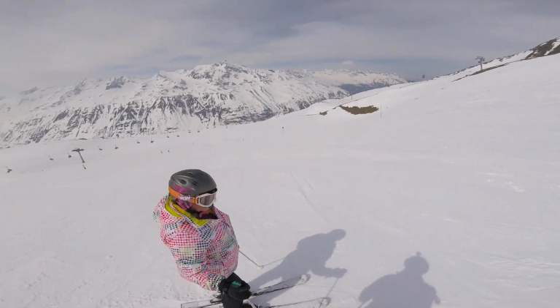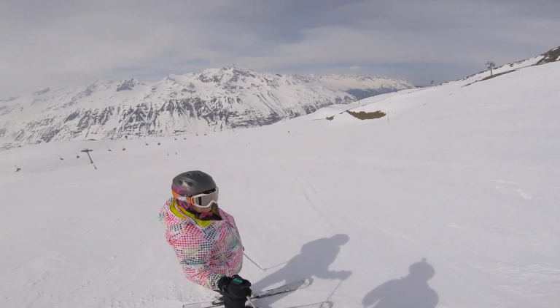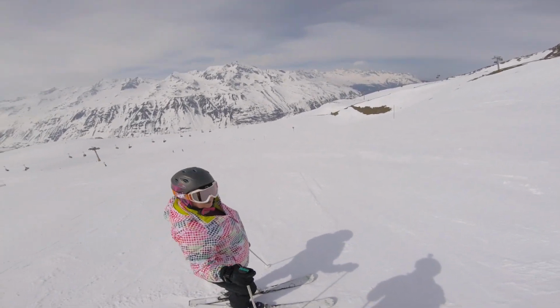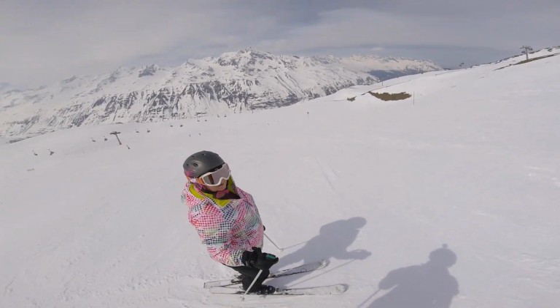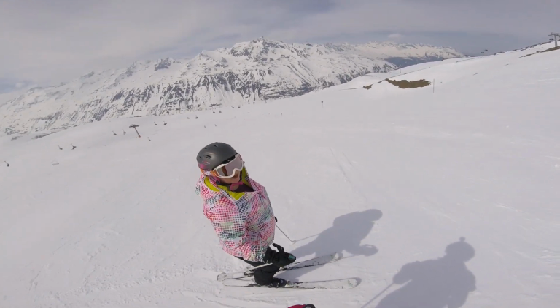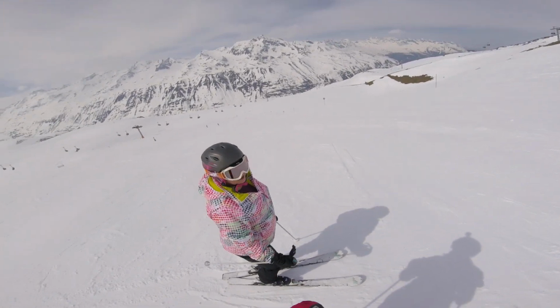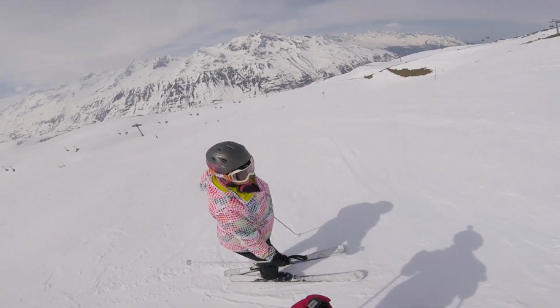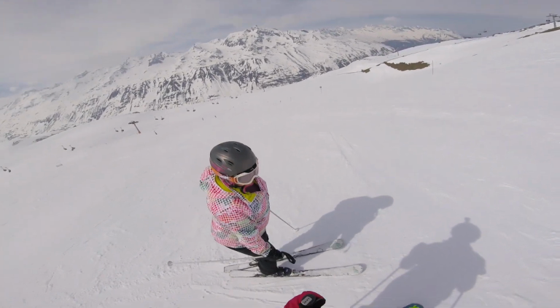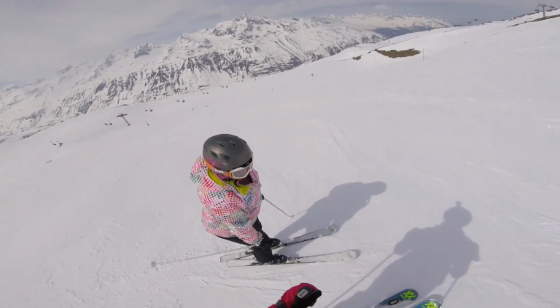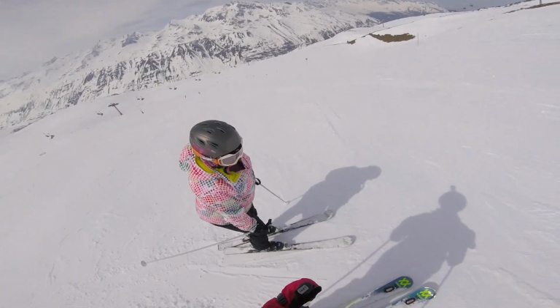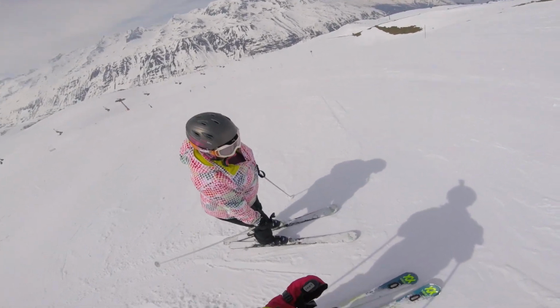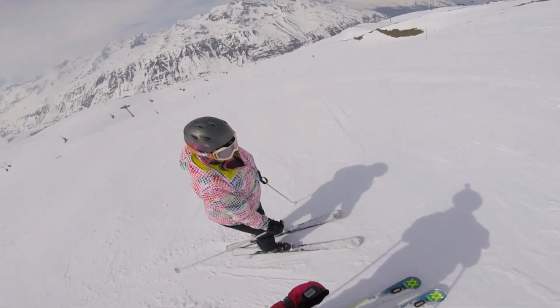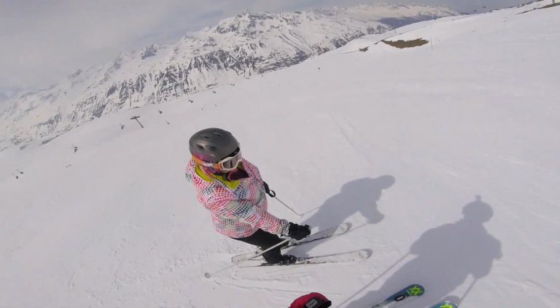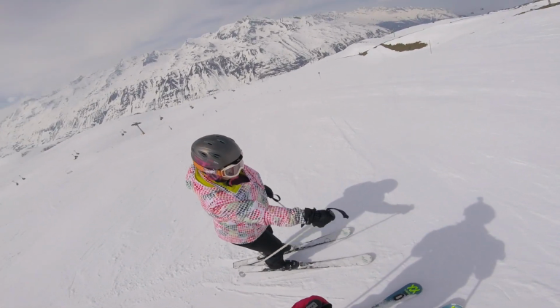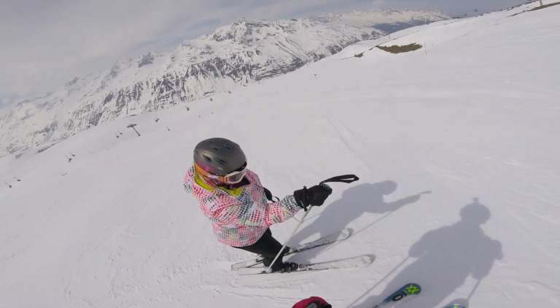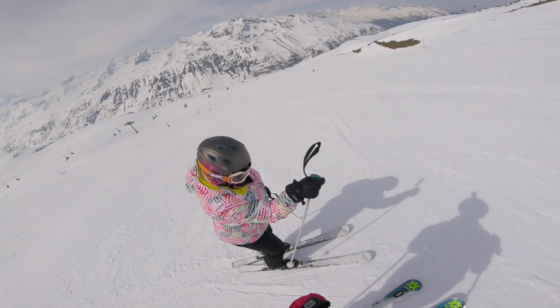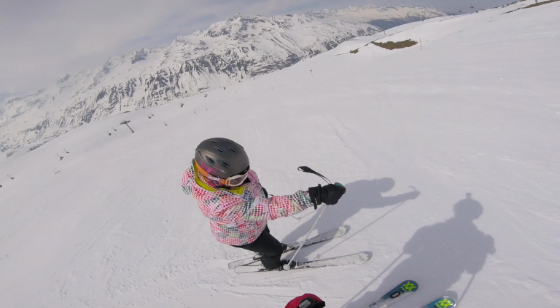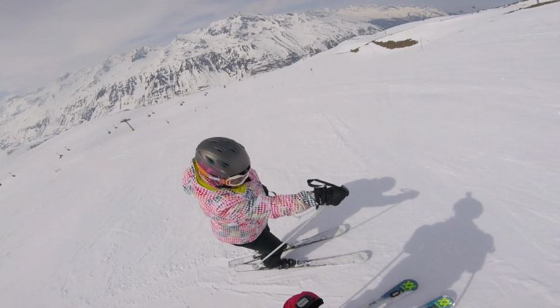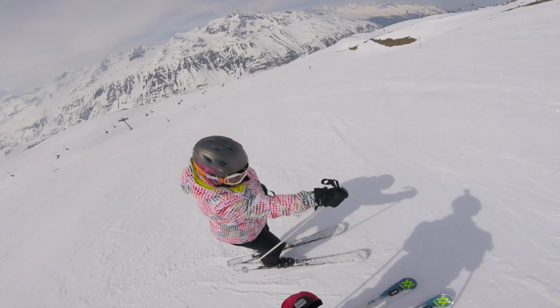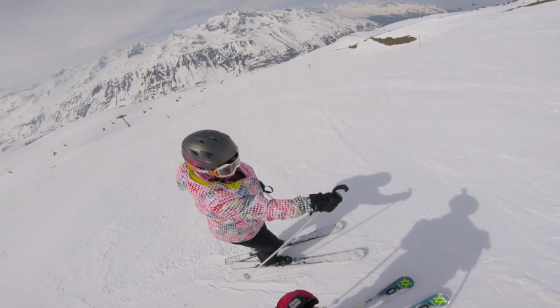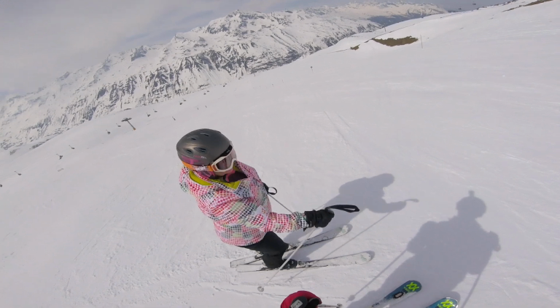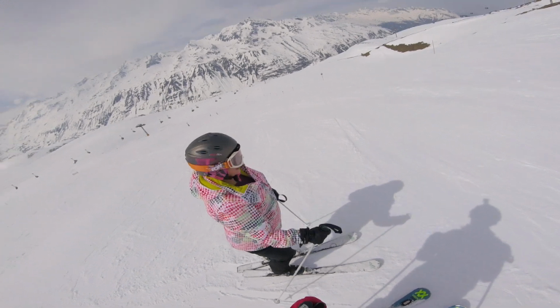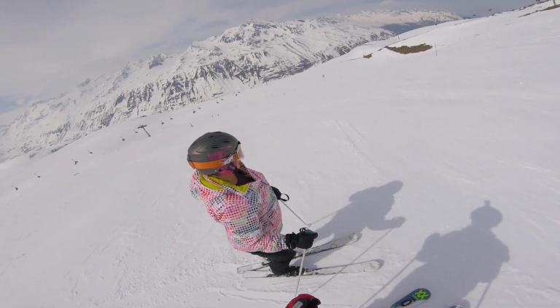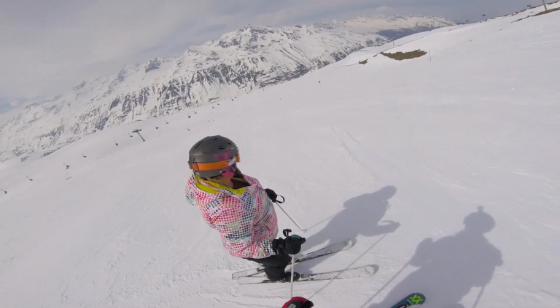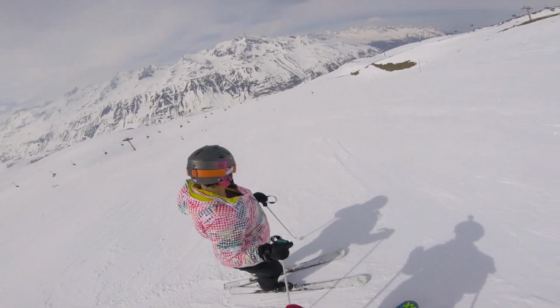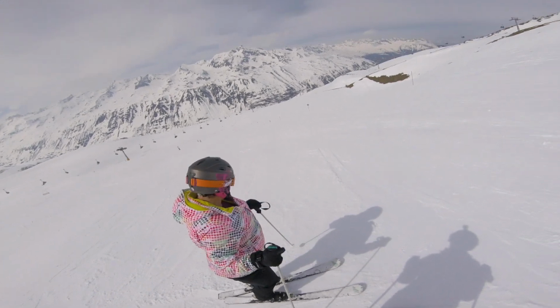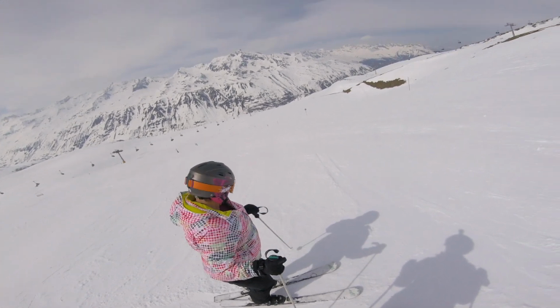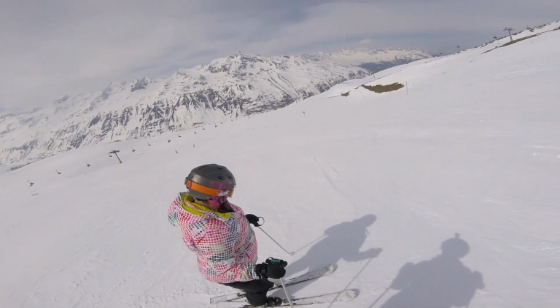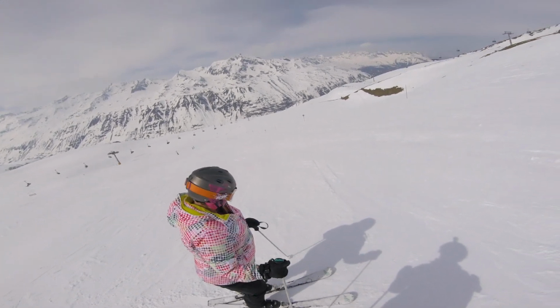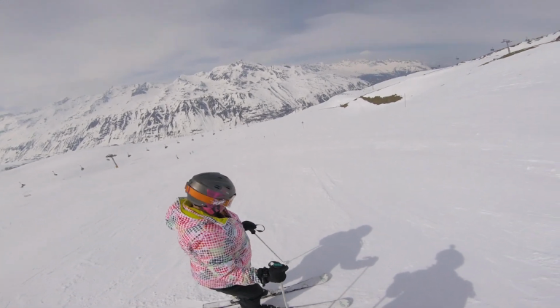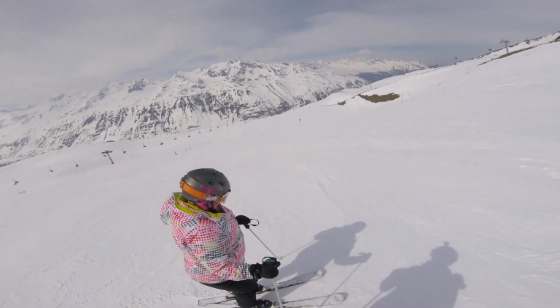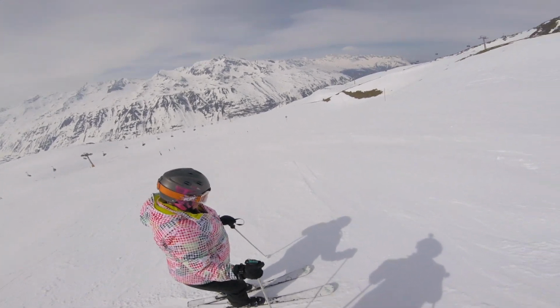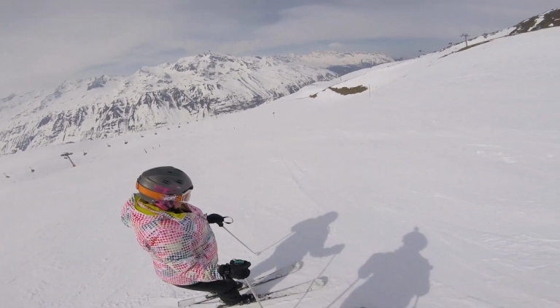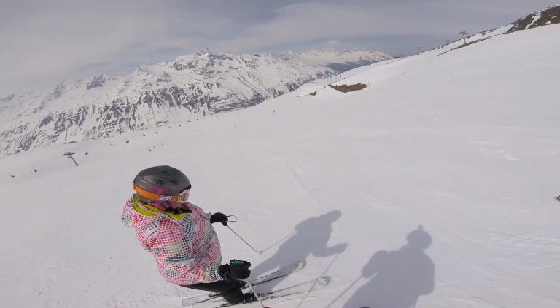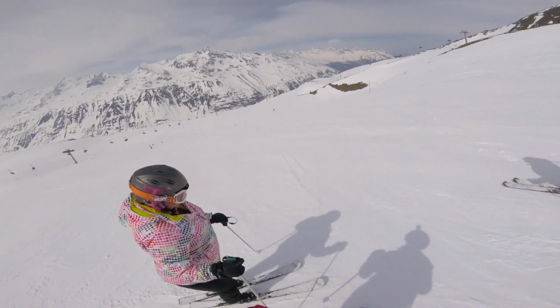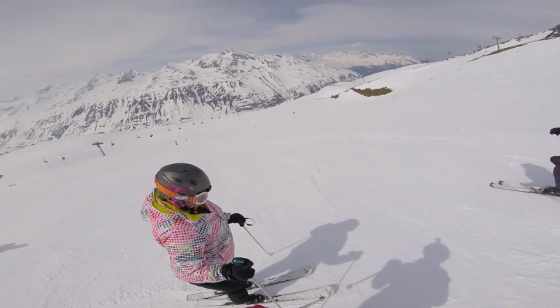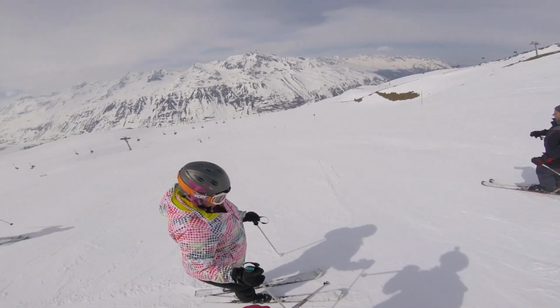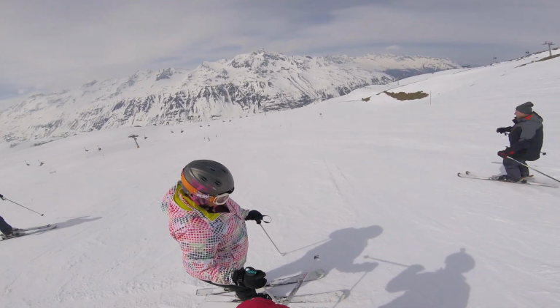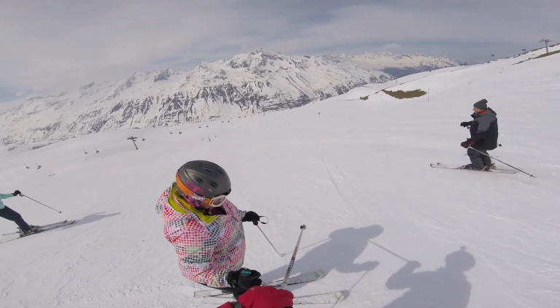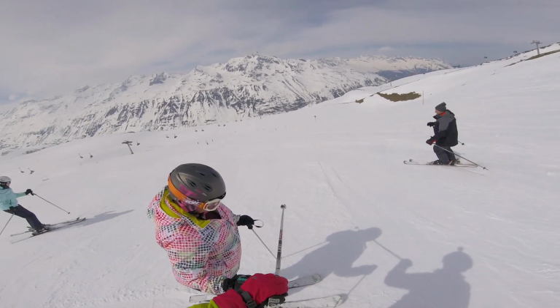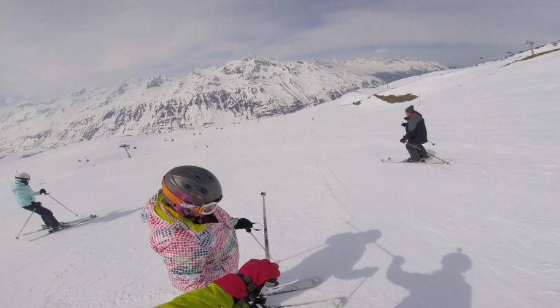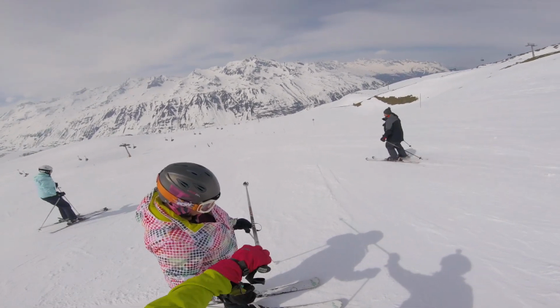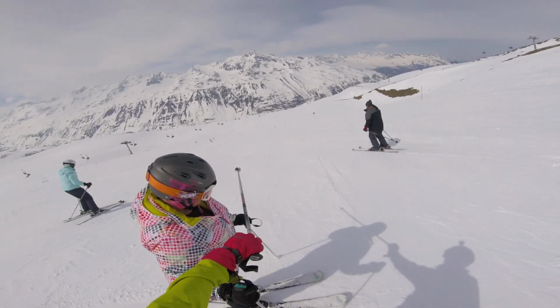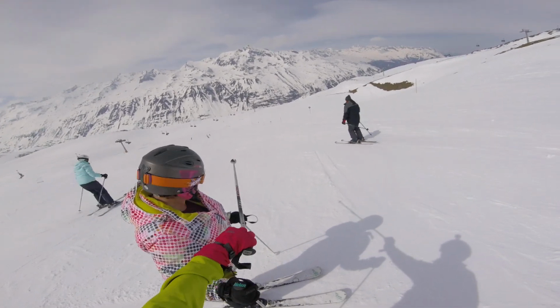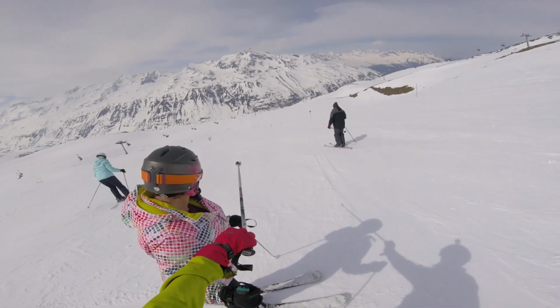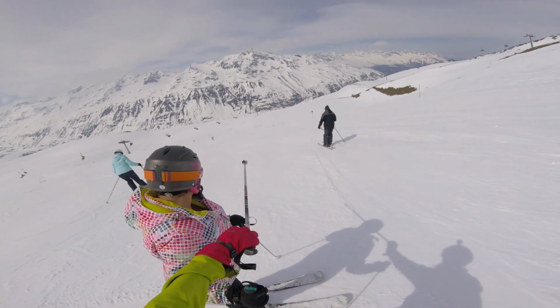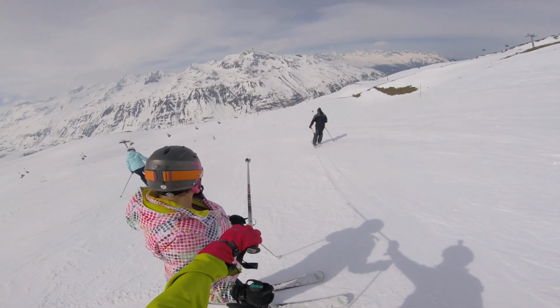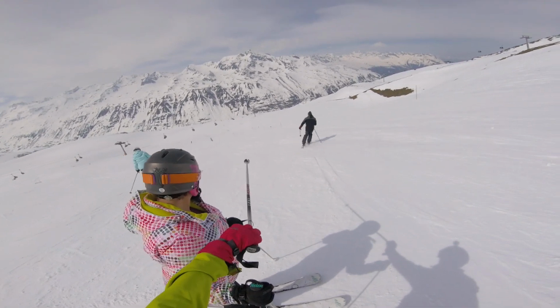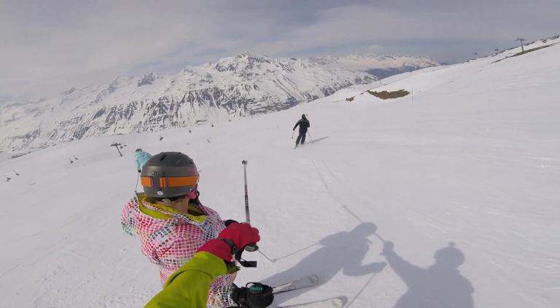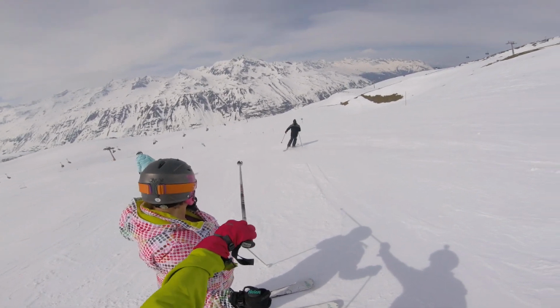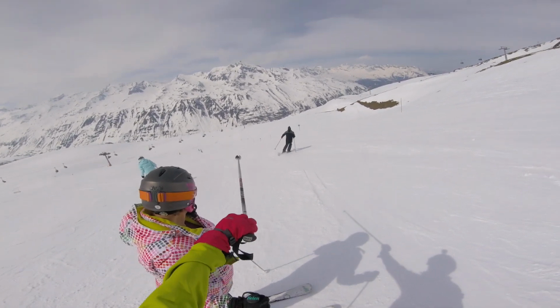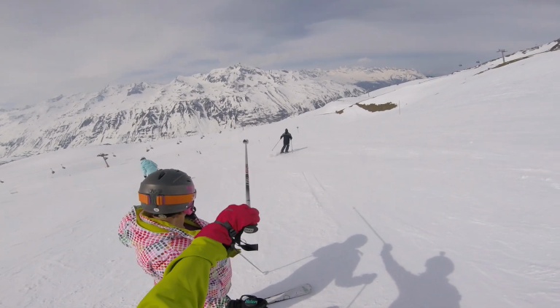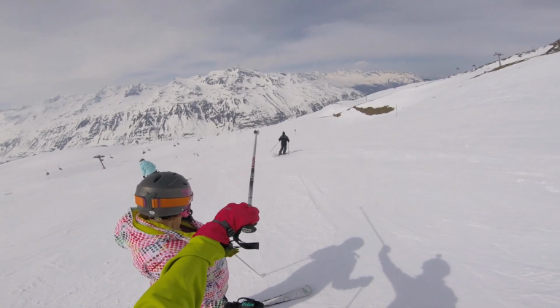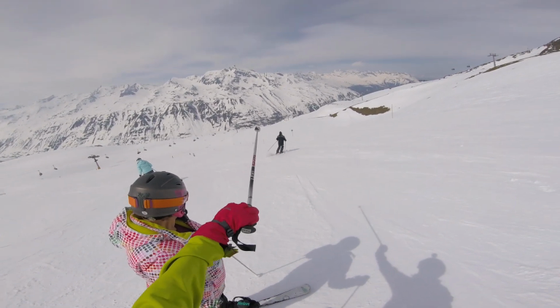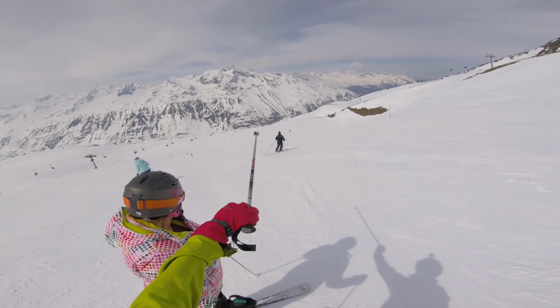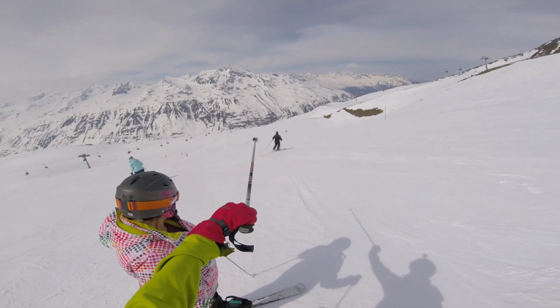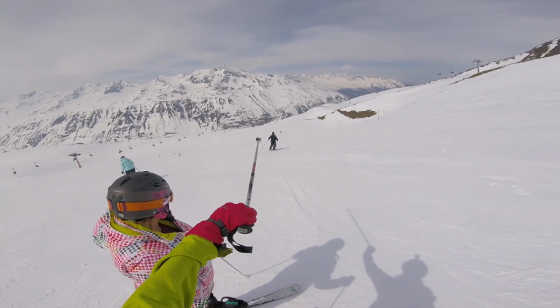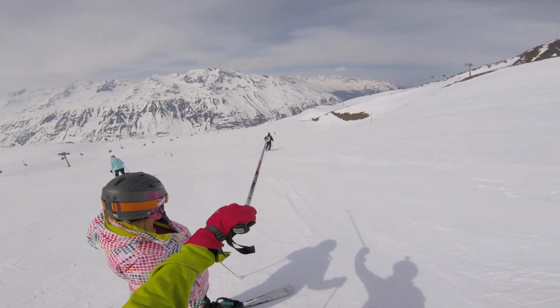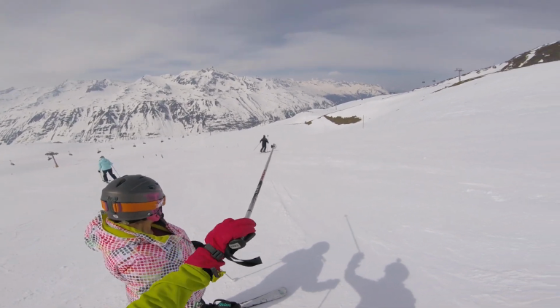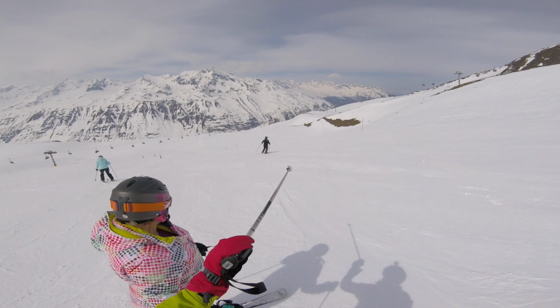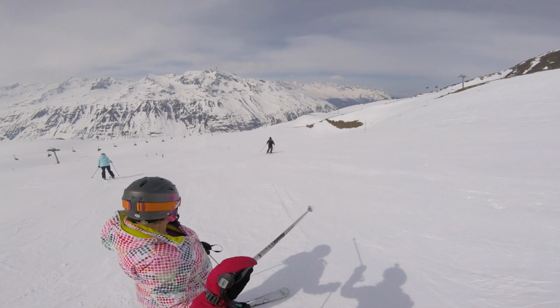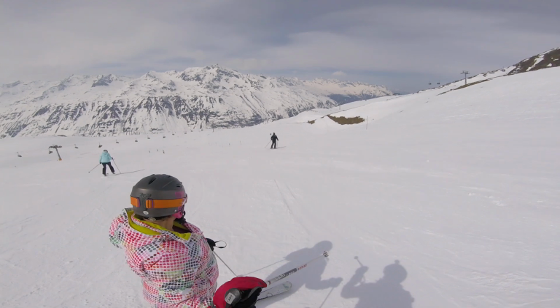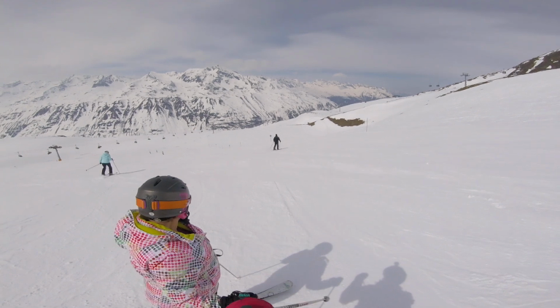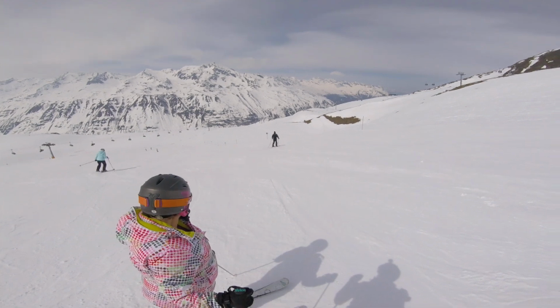I'm putting my hands on my knees as well, to make sure I'm pointing down. That's it, we just go straight down here and keep going to the right, under the chairlift.